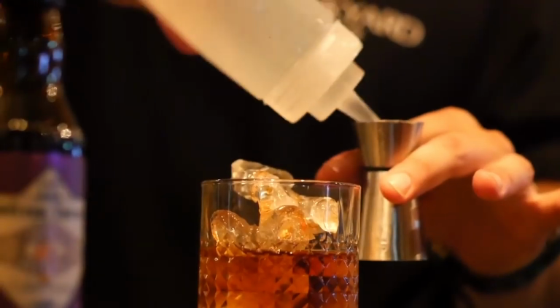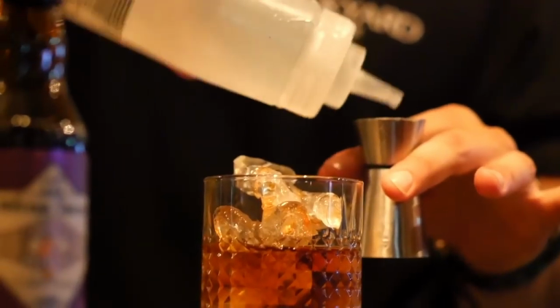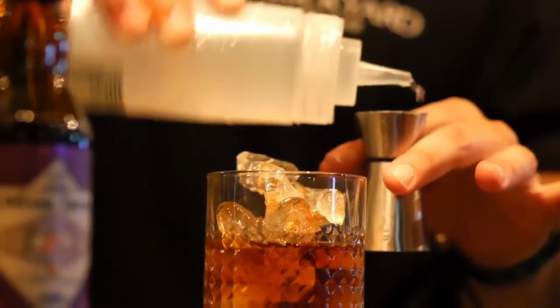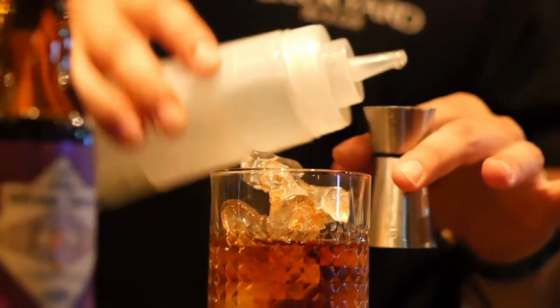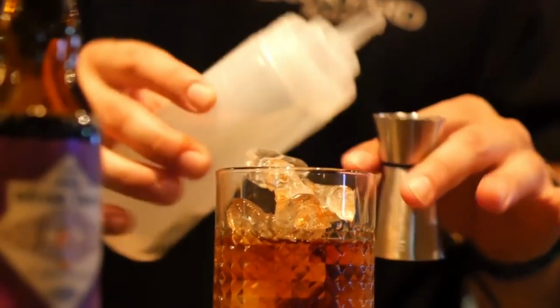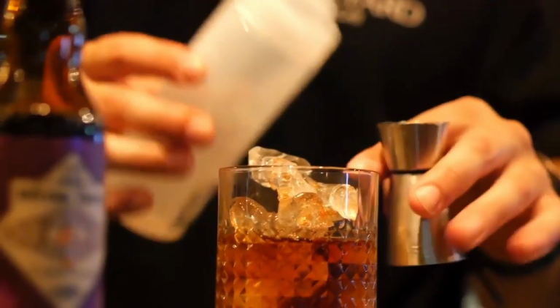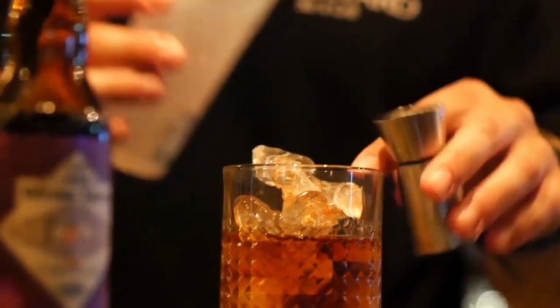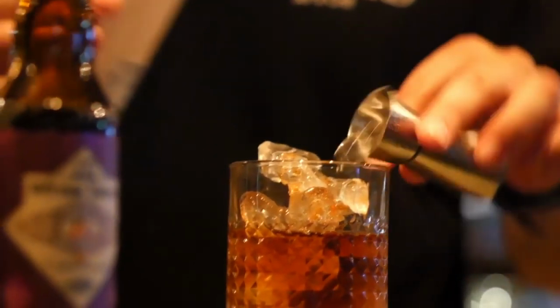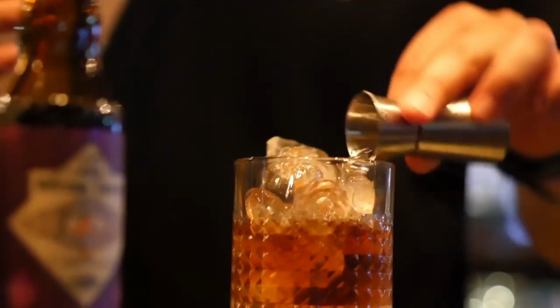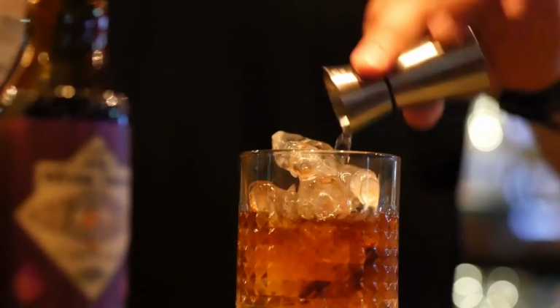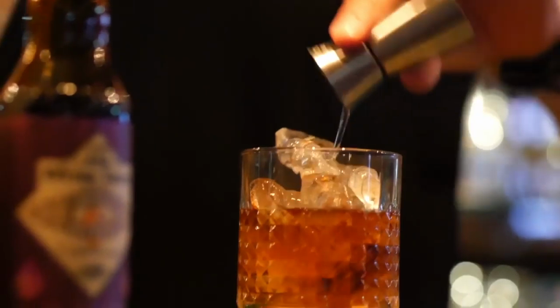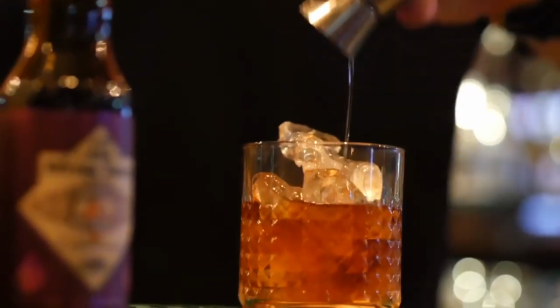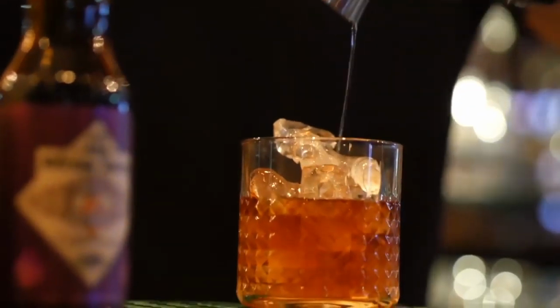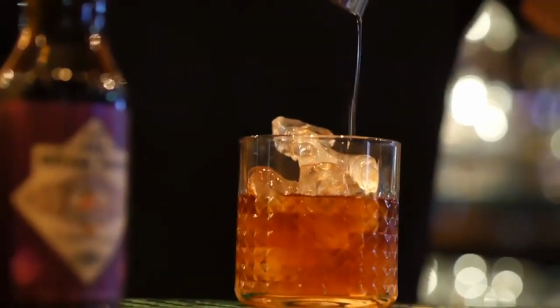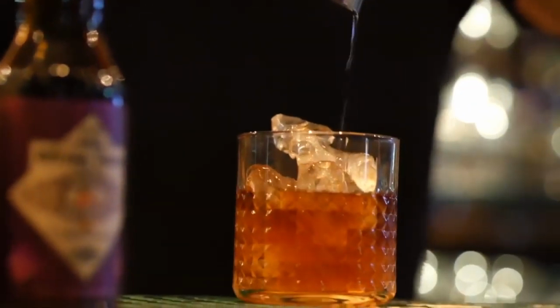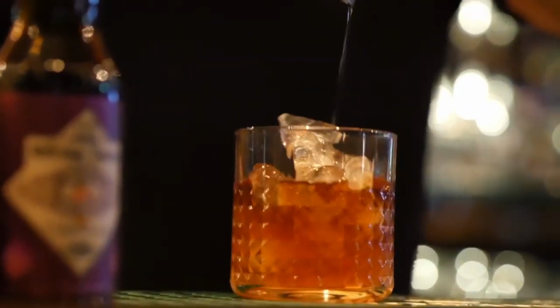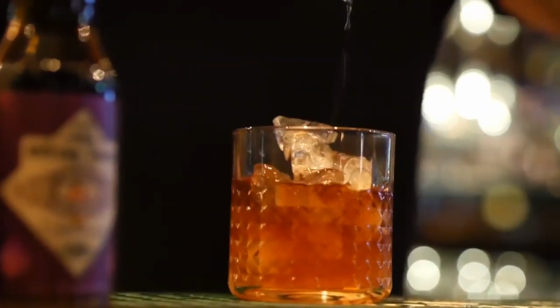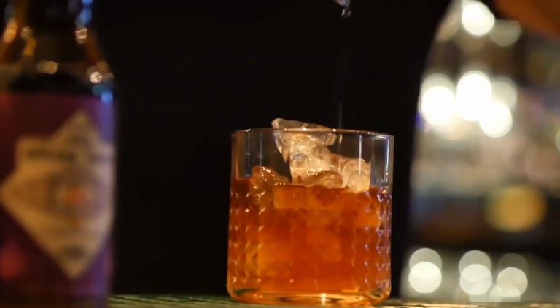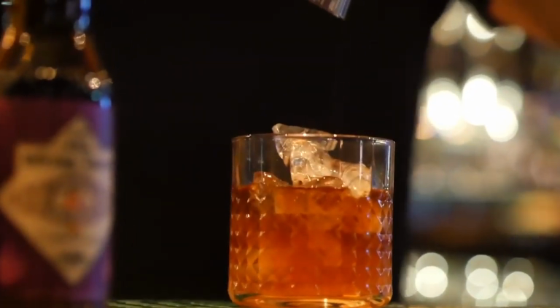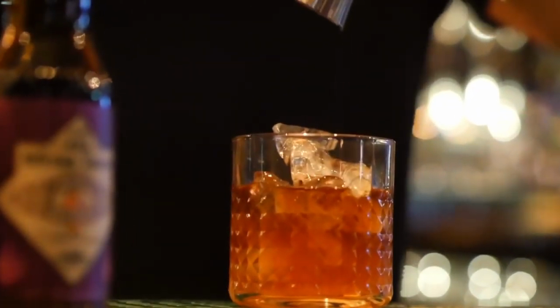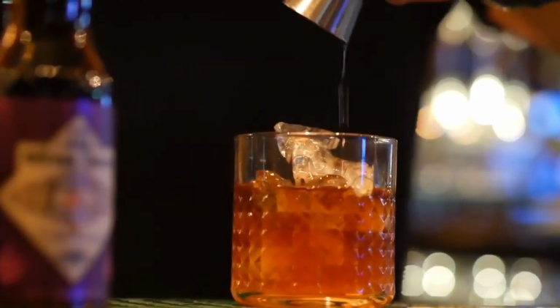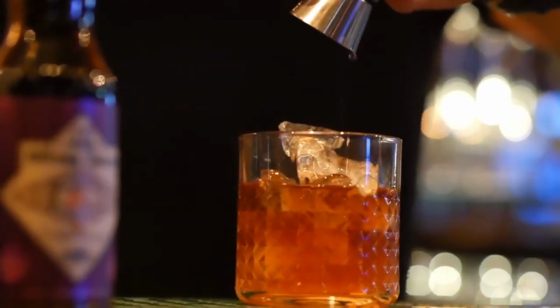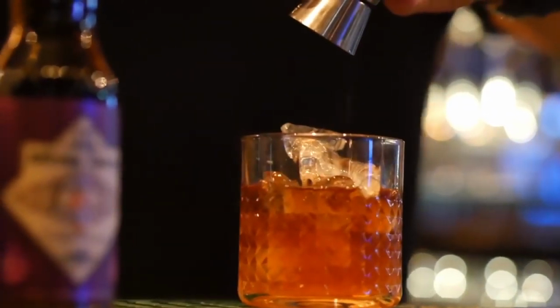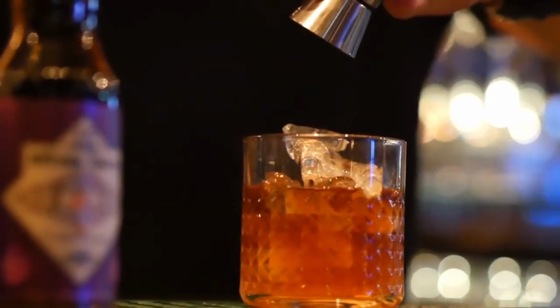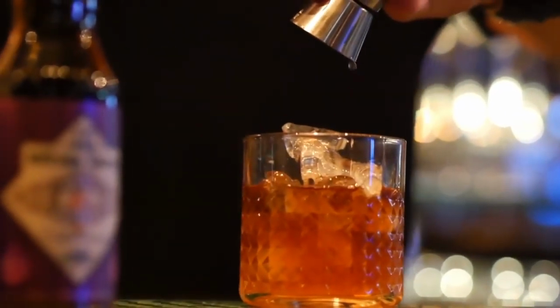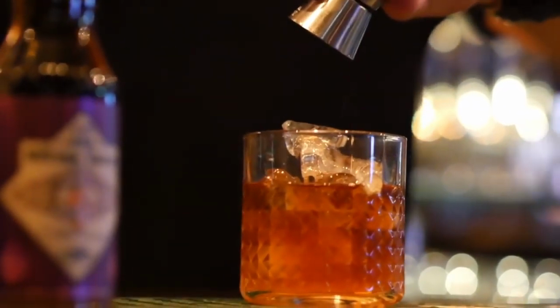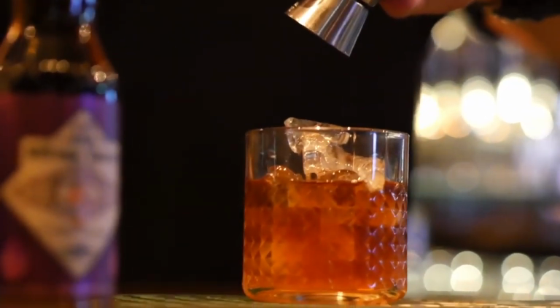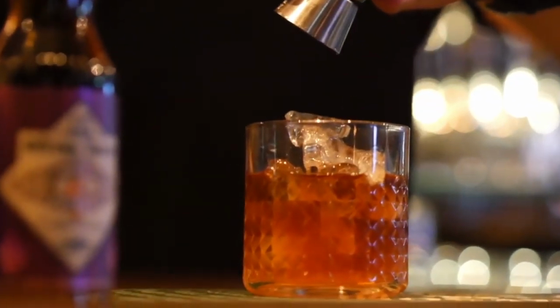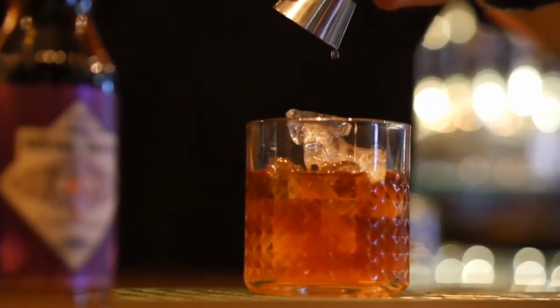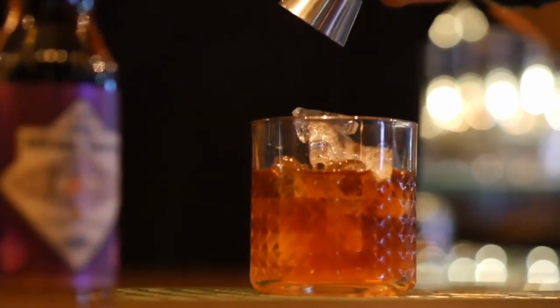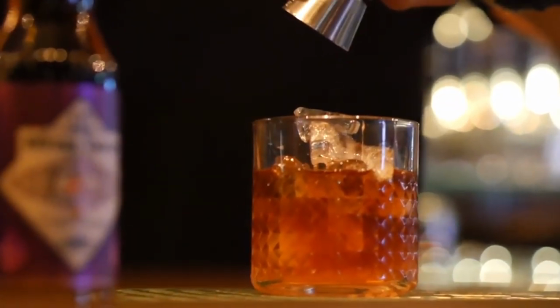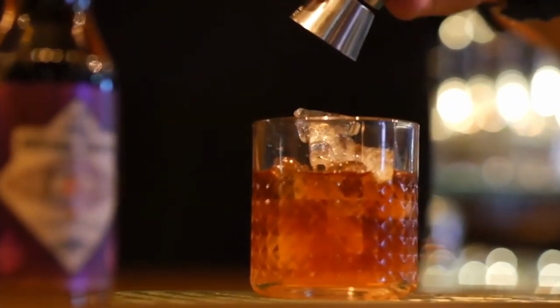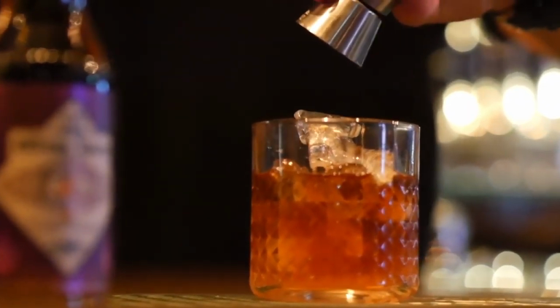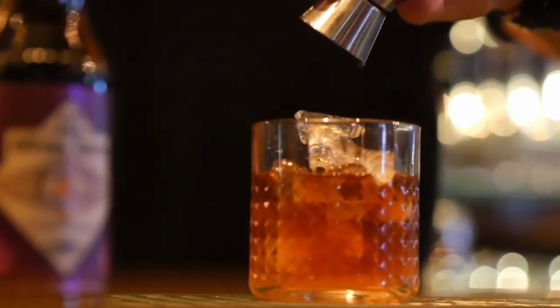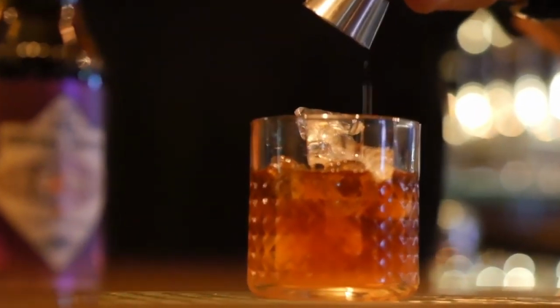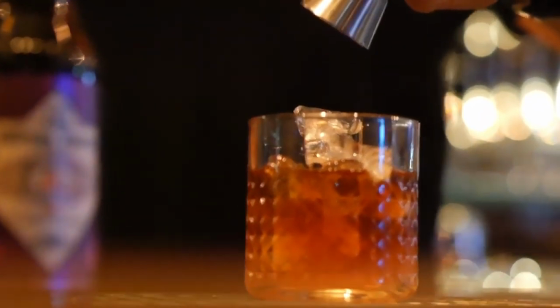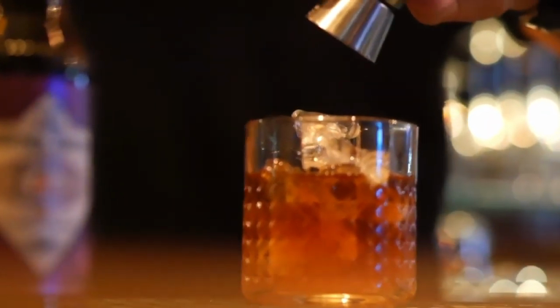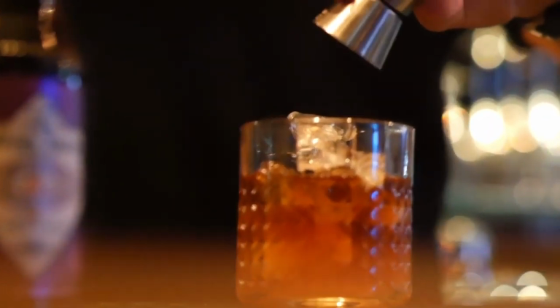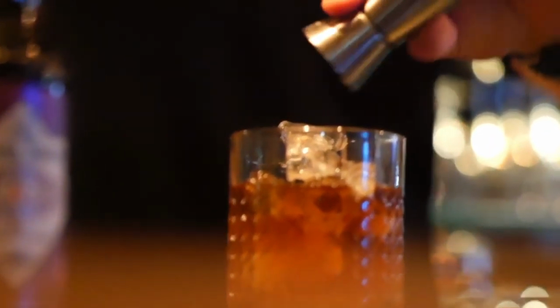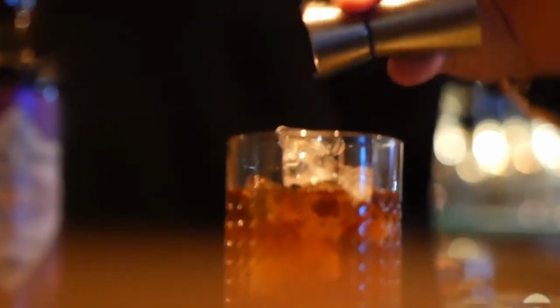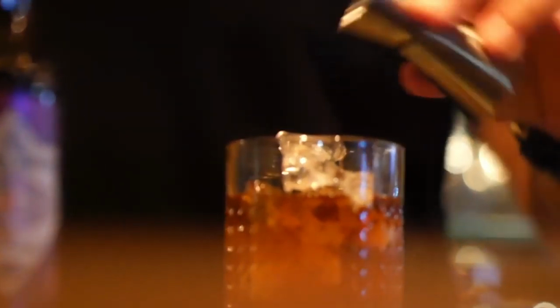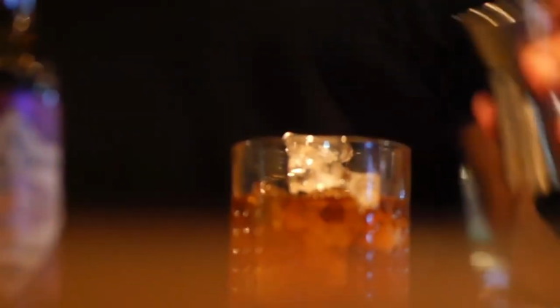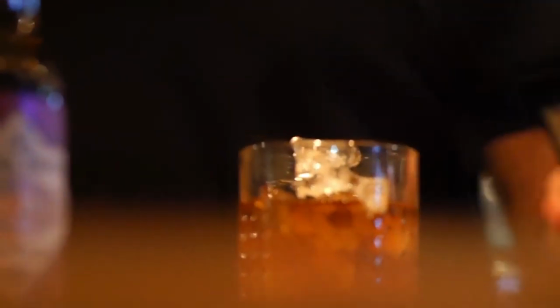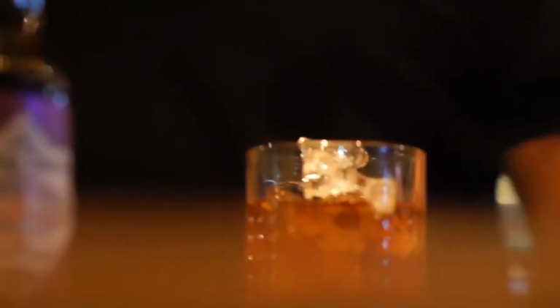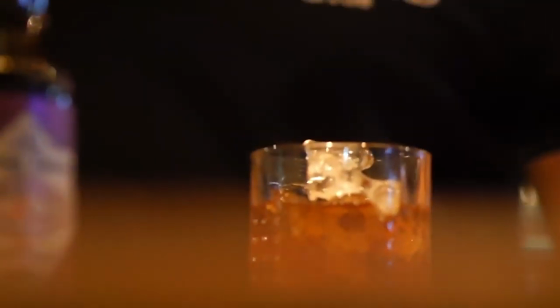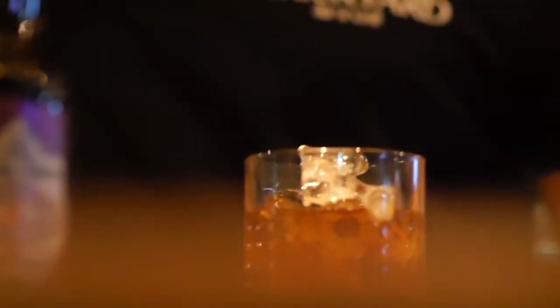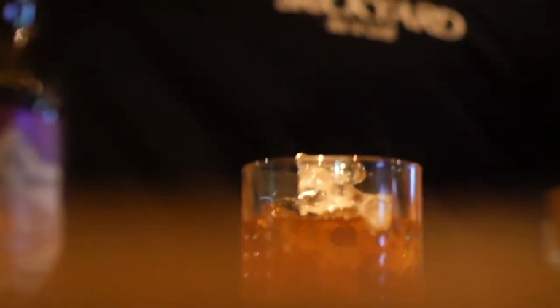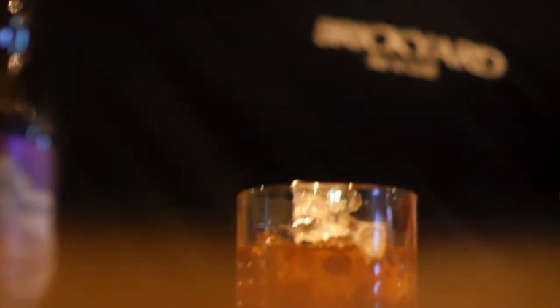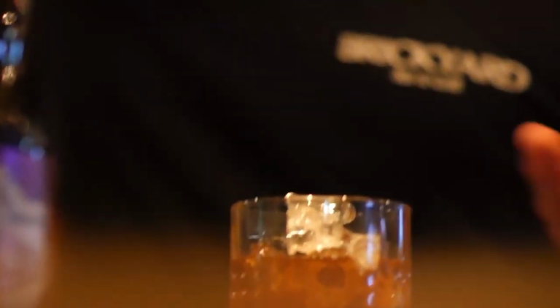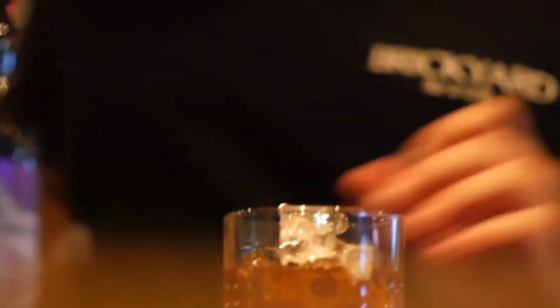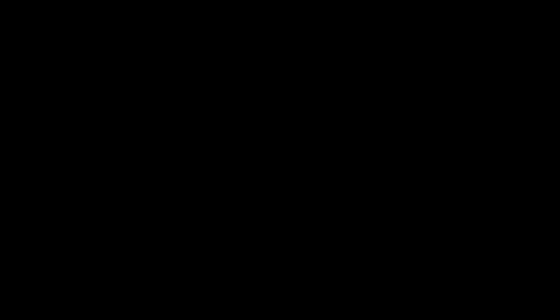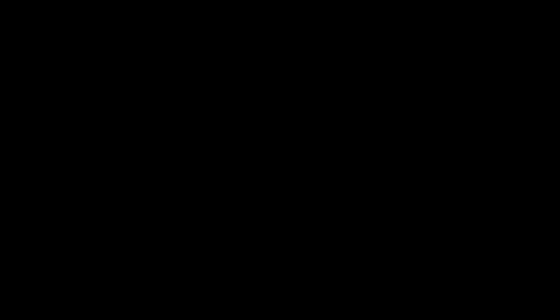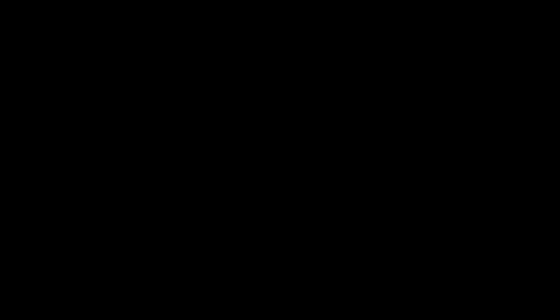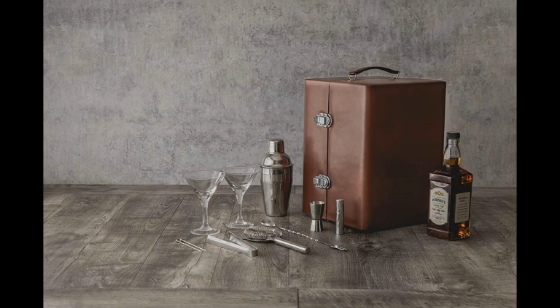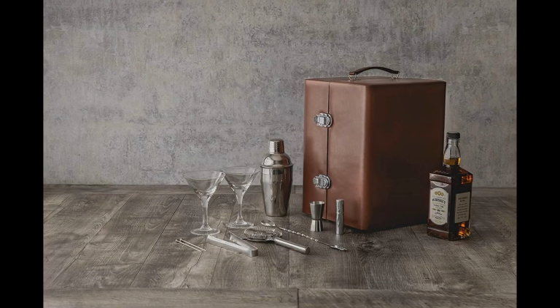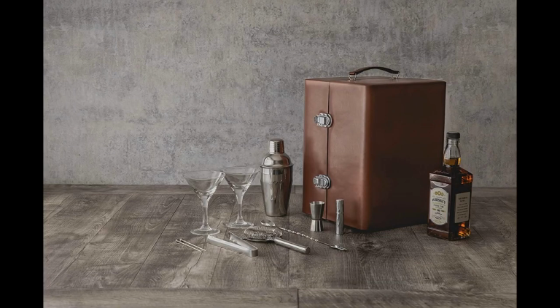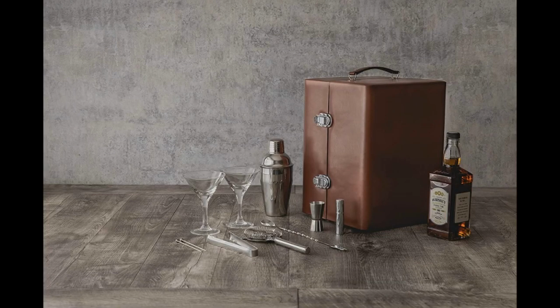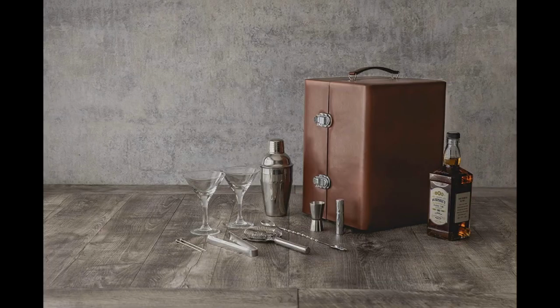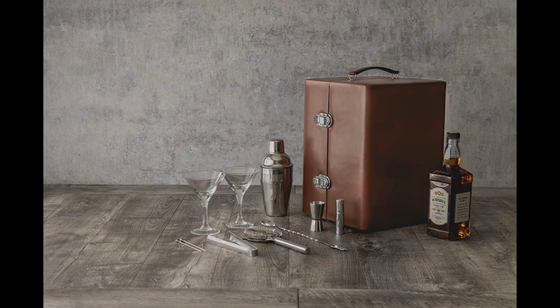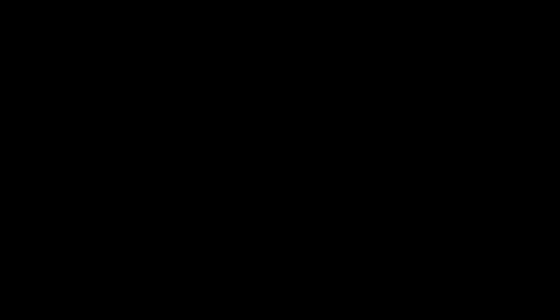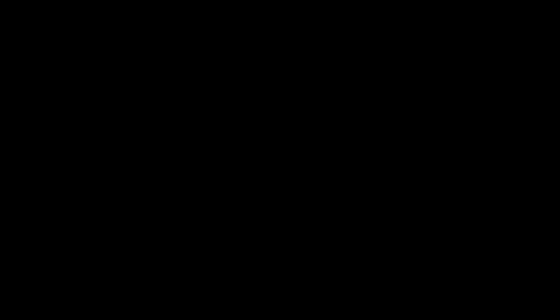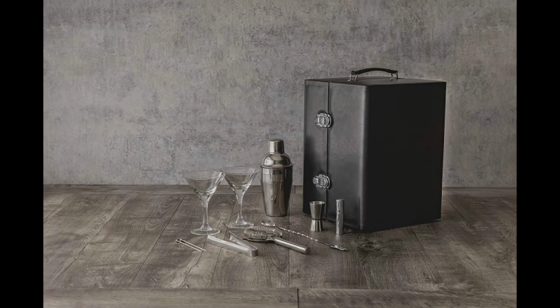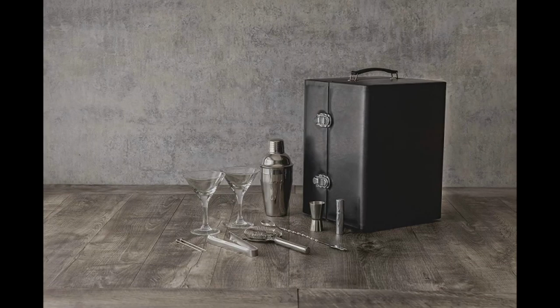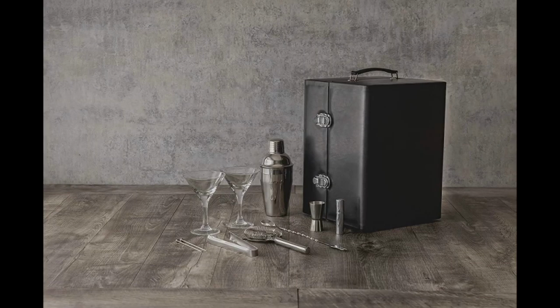We all do love a good drink to relax. It's available in two colors: mahogany and black.